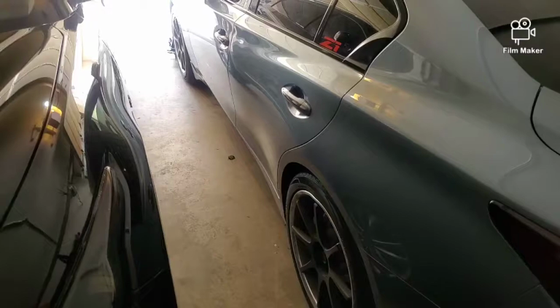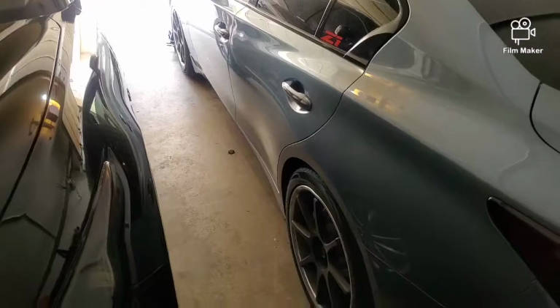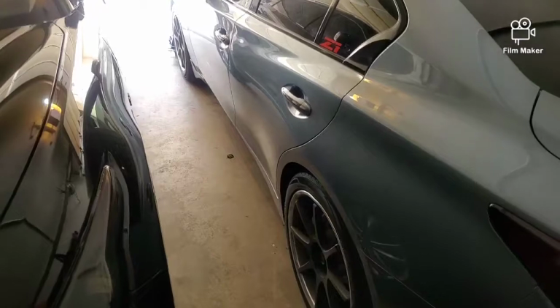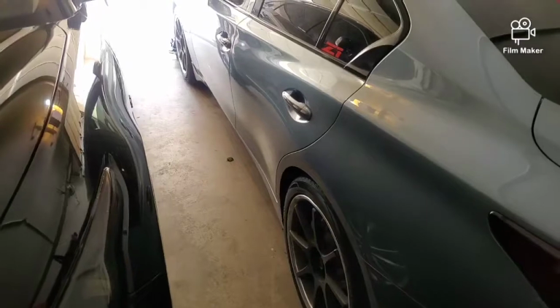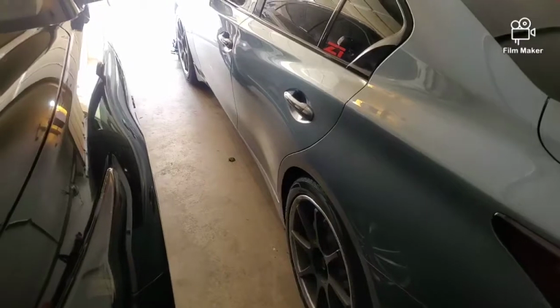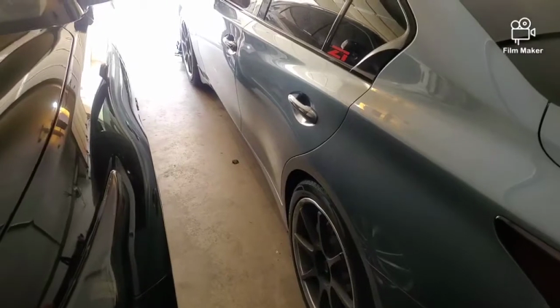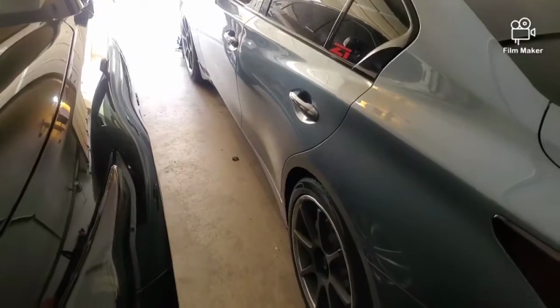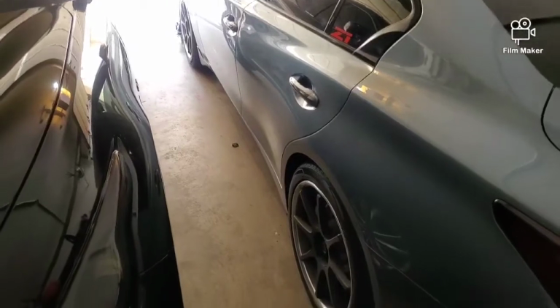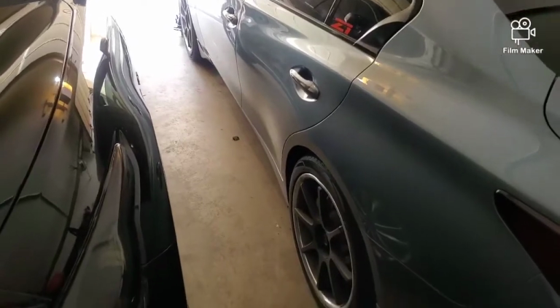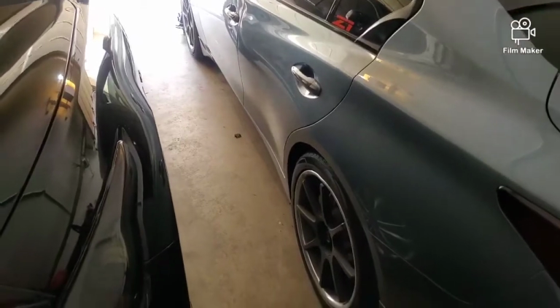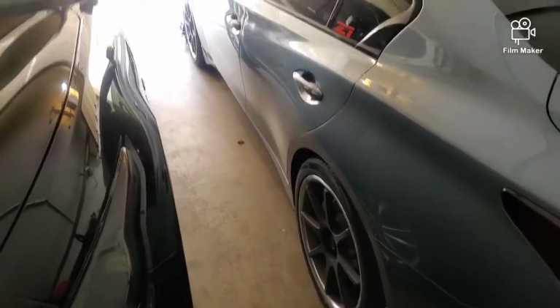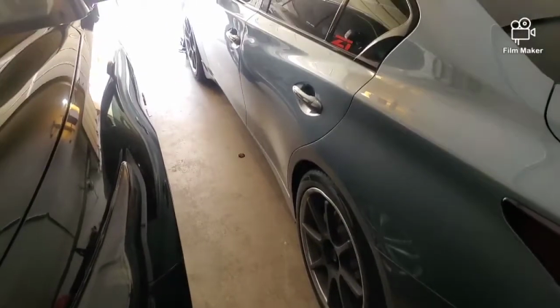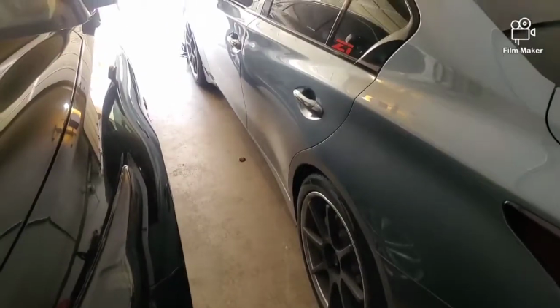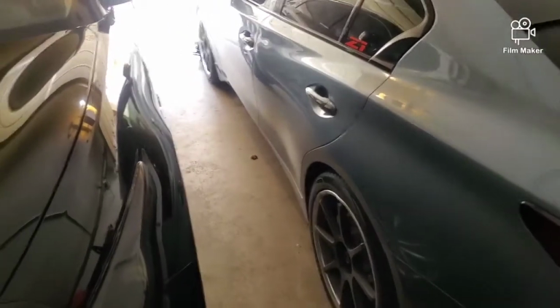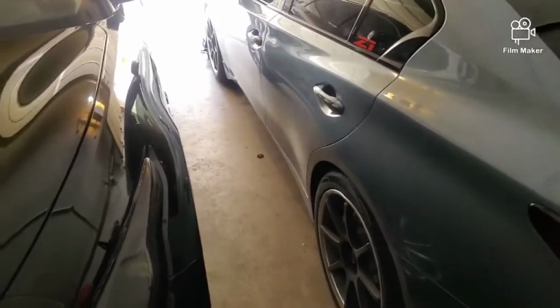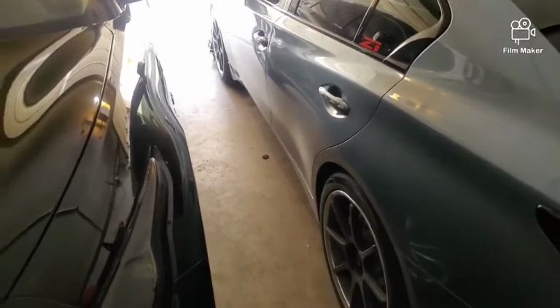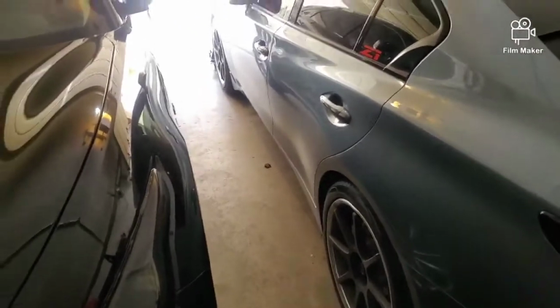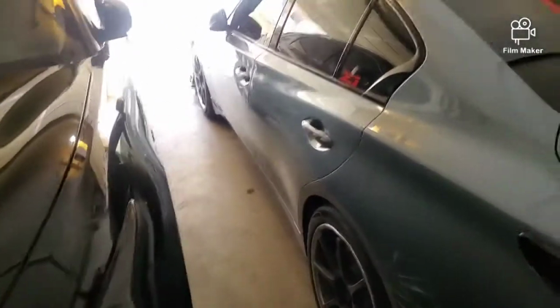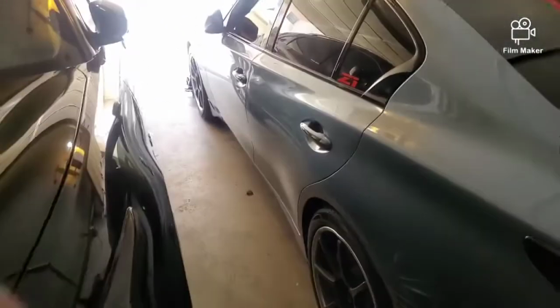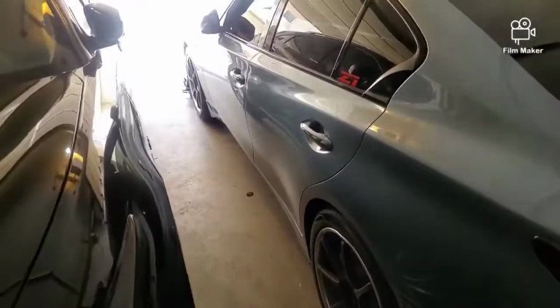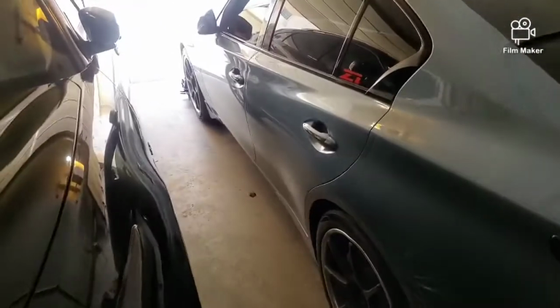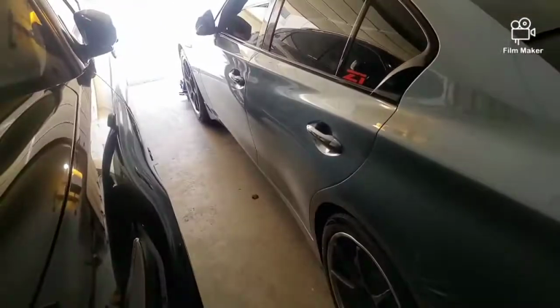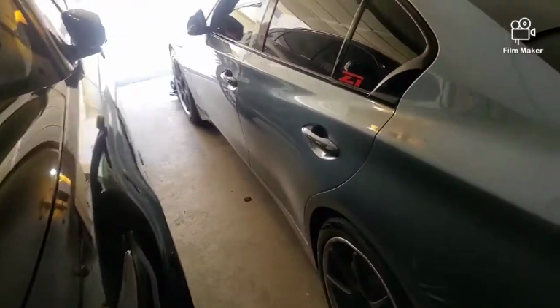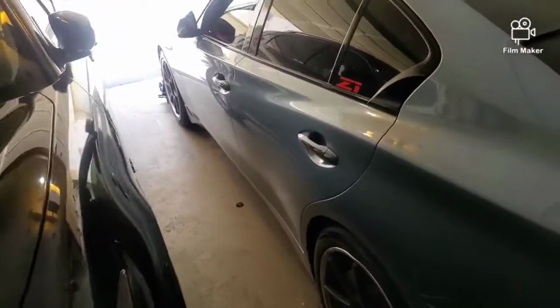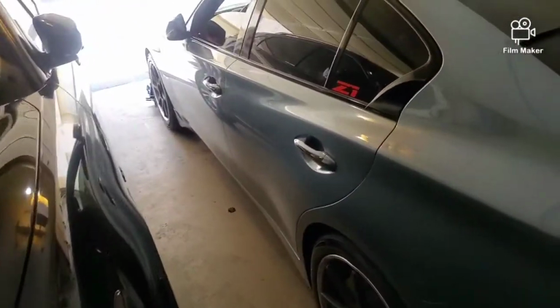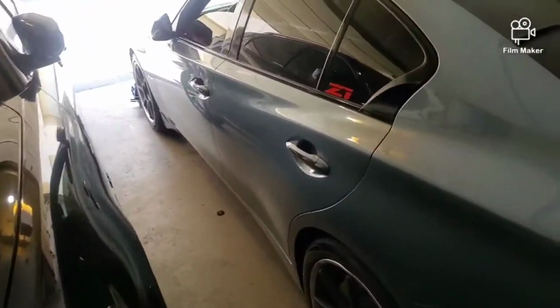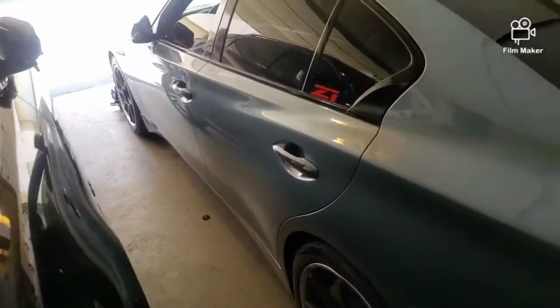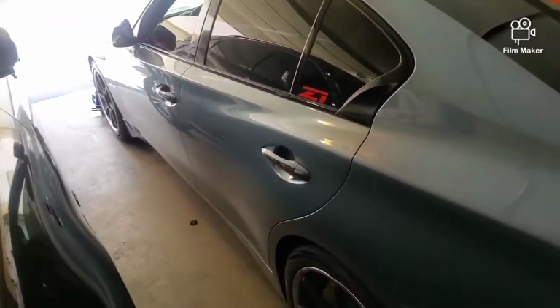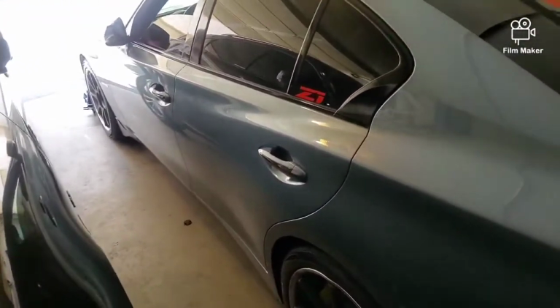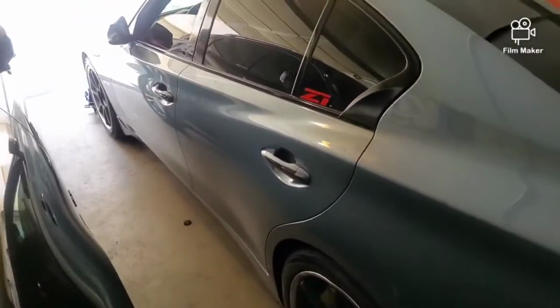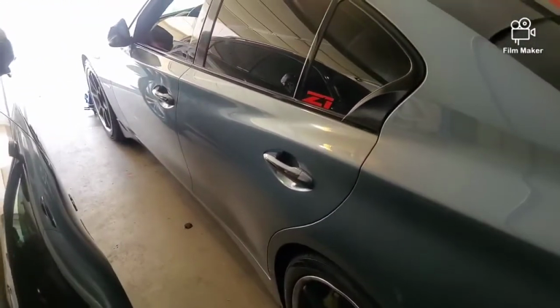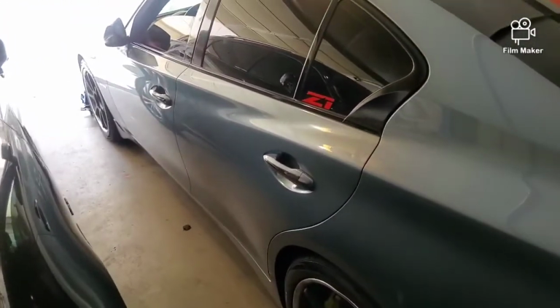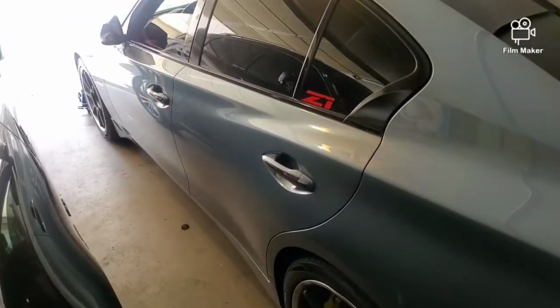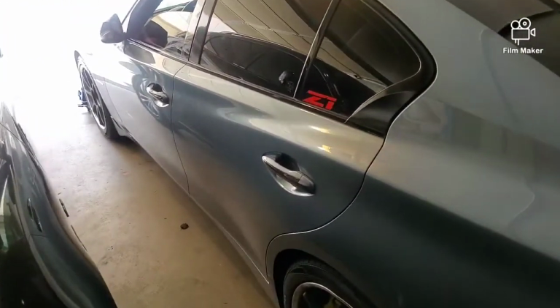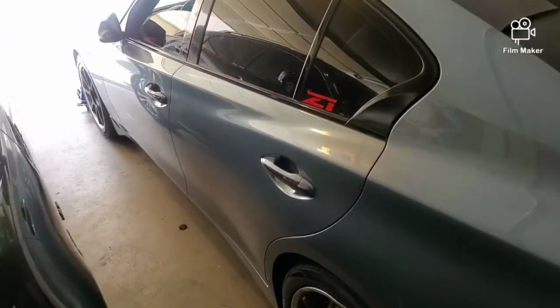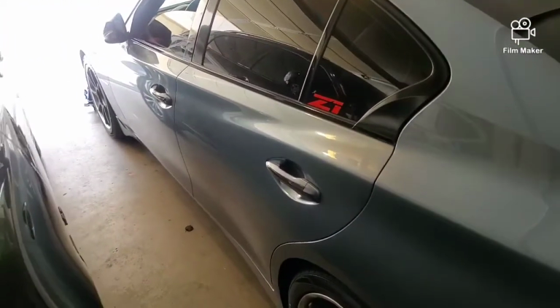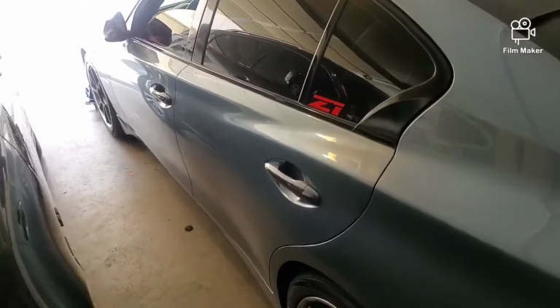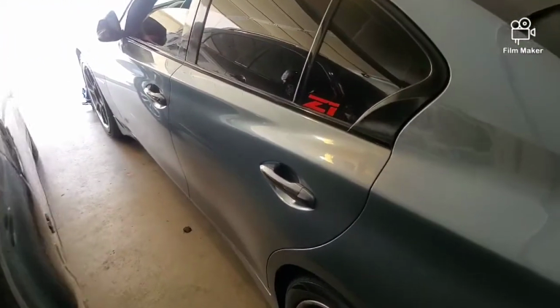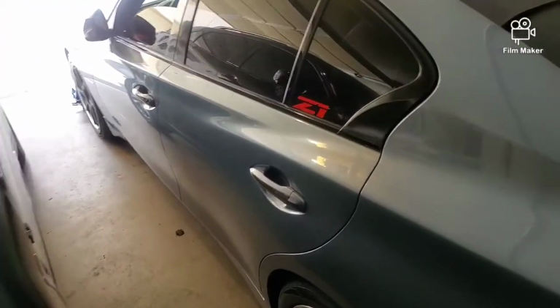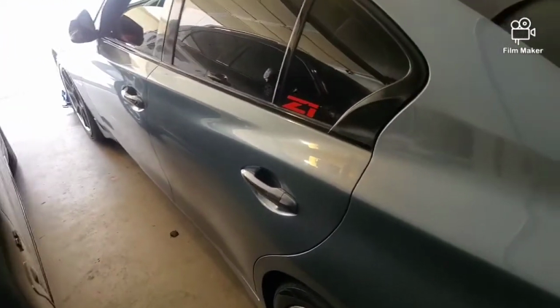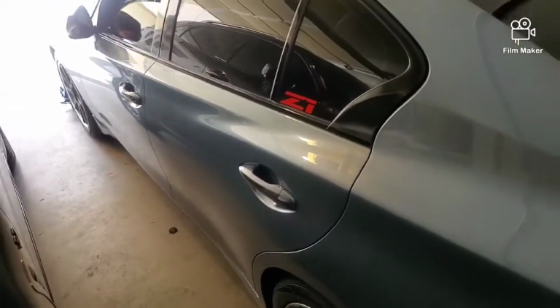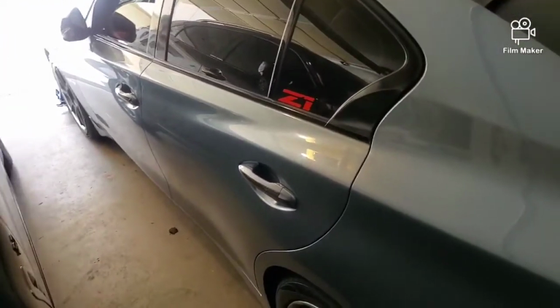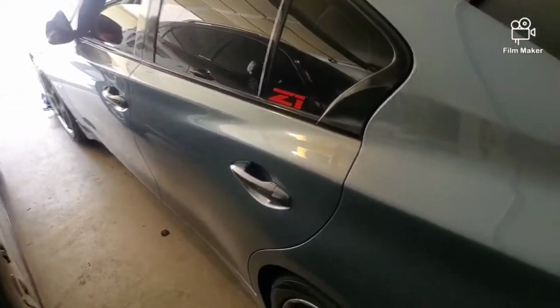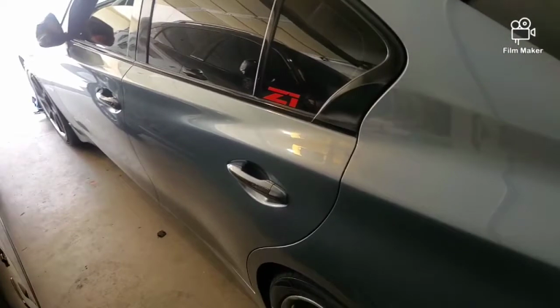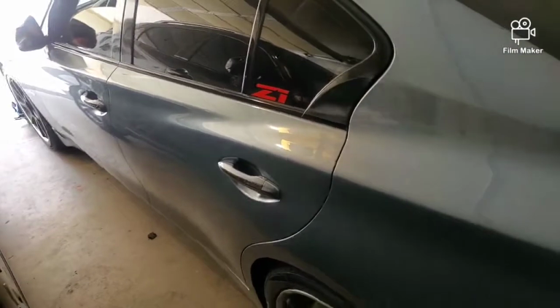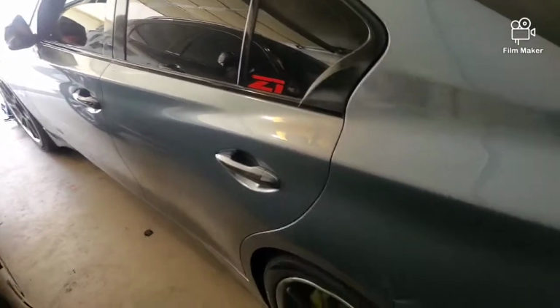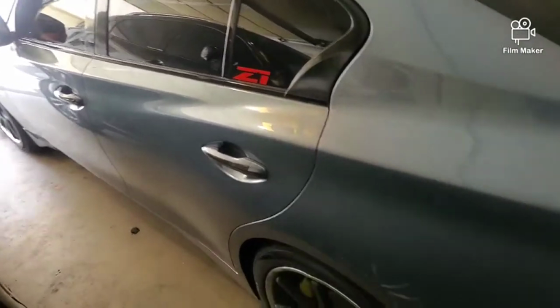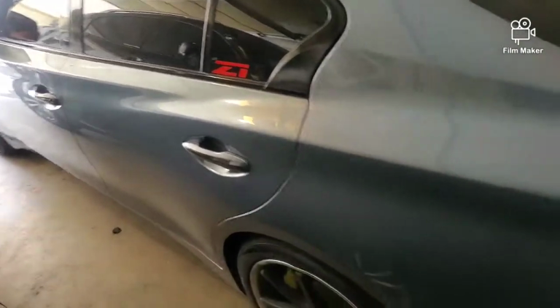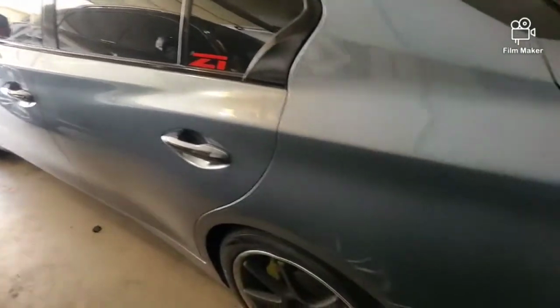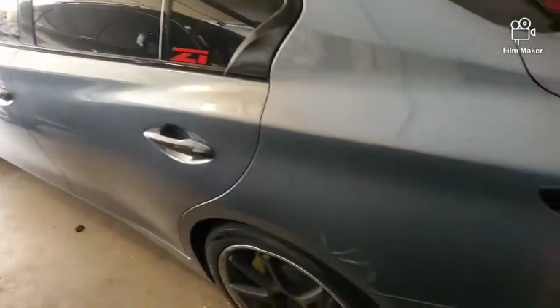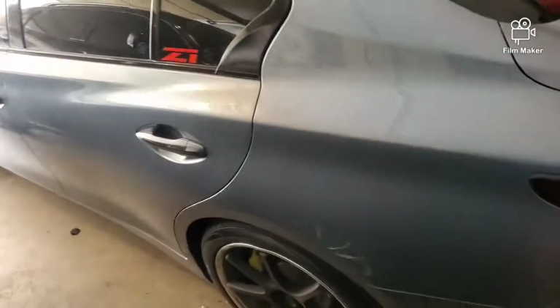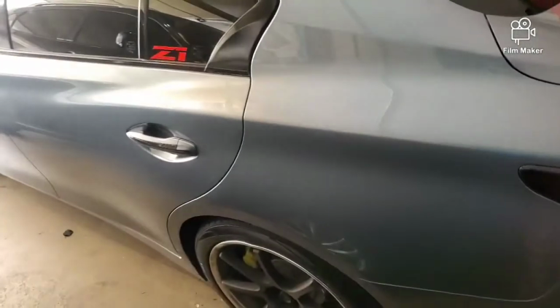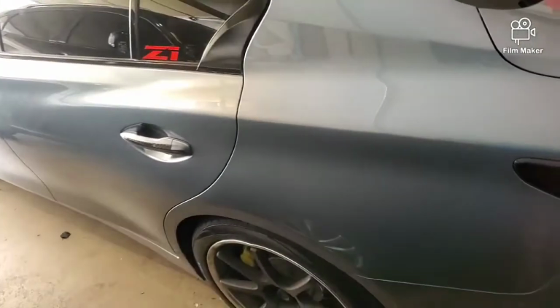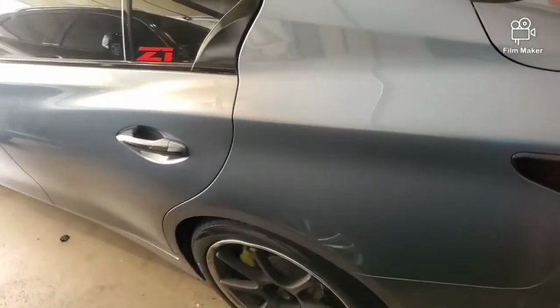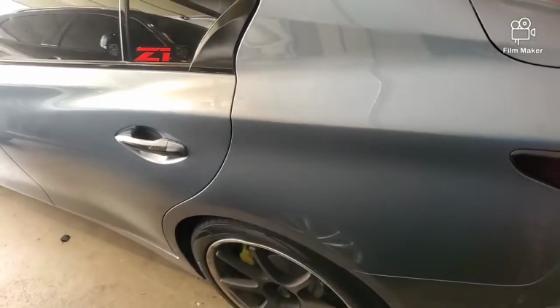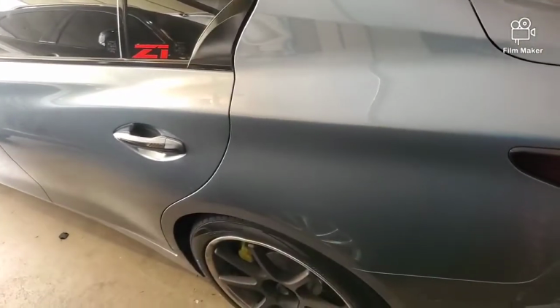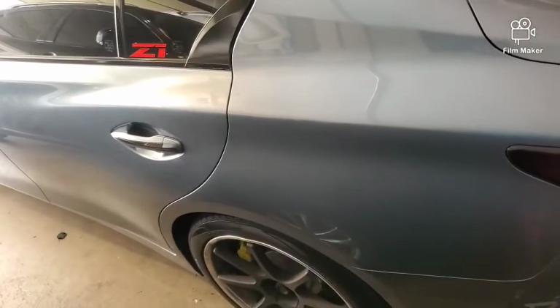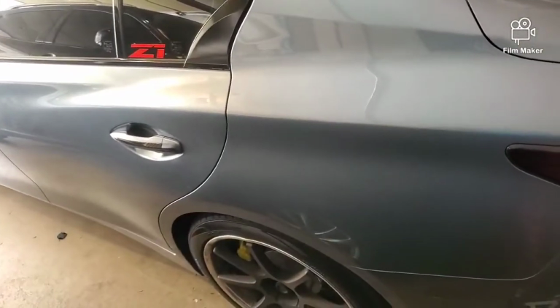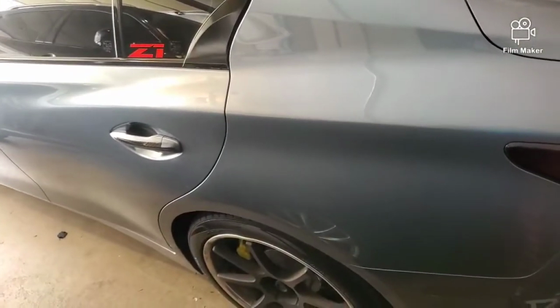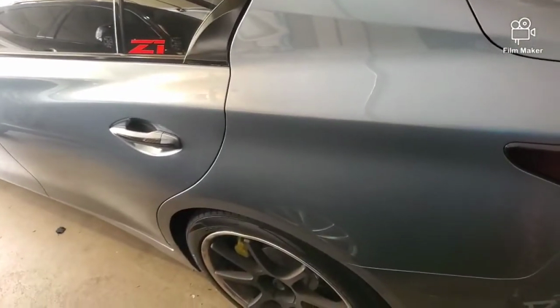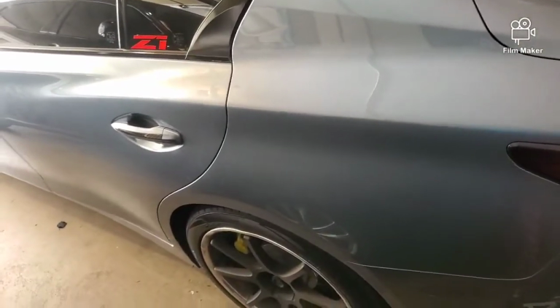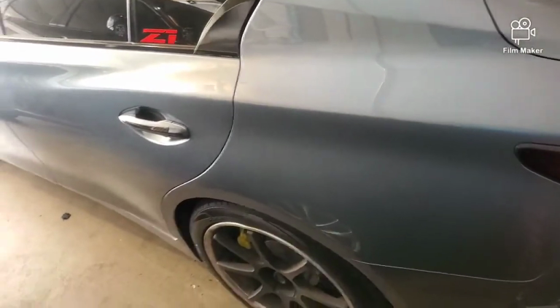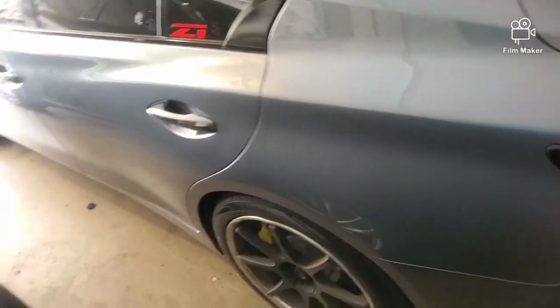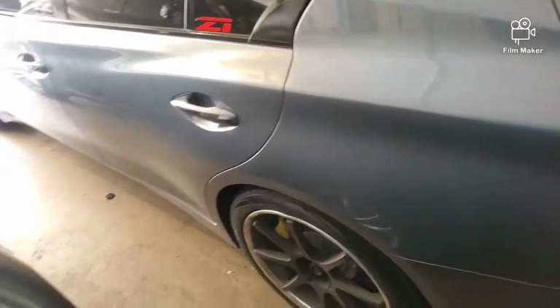What's up YouTube, Import Roller back. Haven't been on YouTube for a minute, but got a new car to add to the garage.